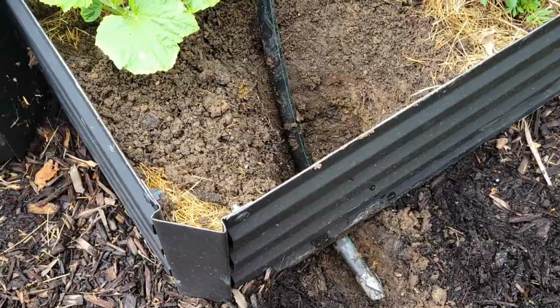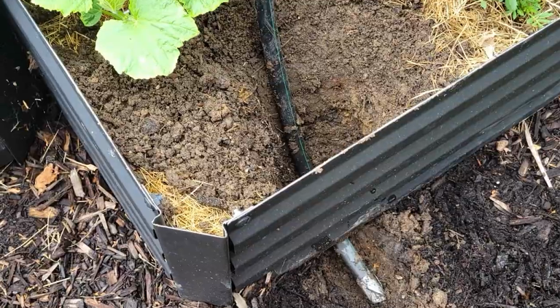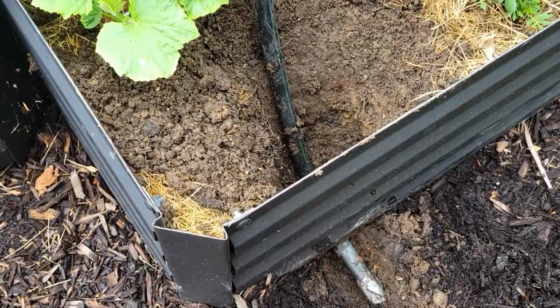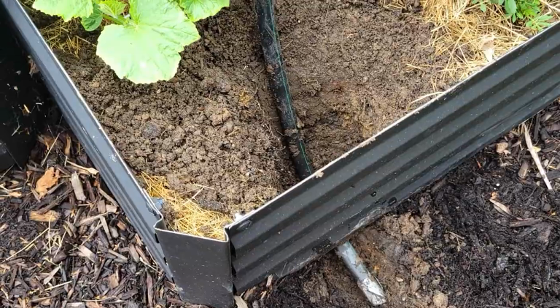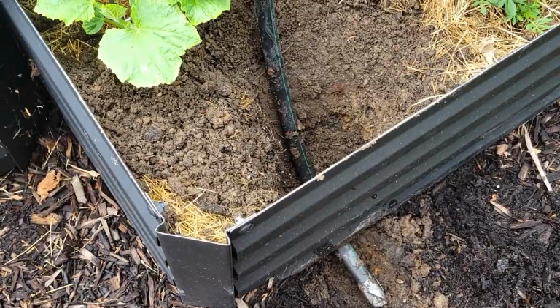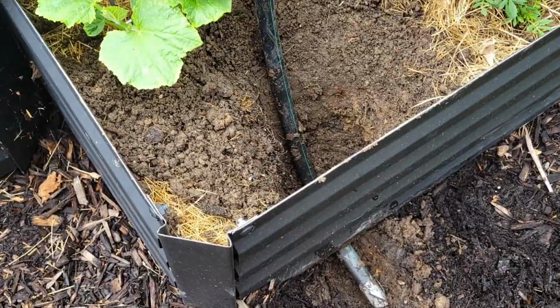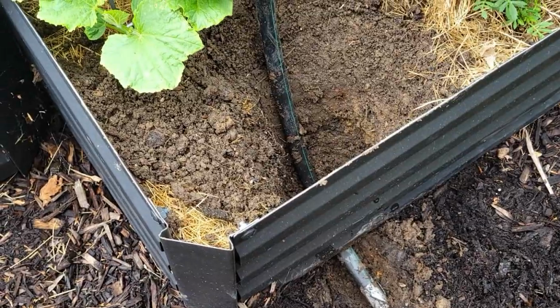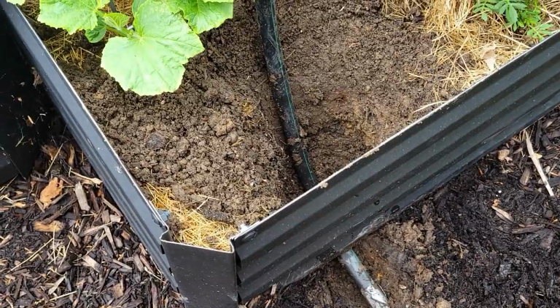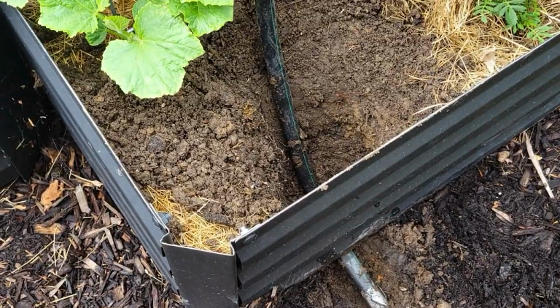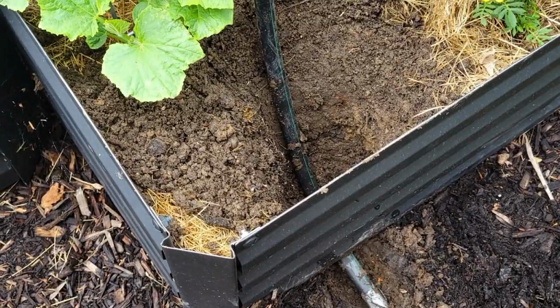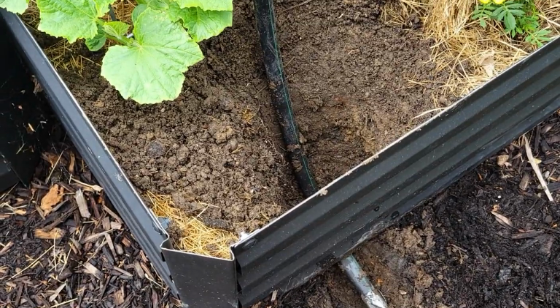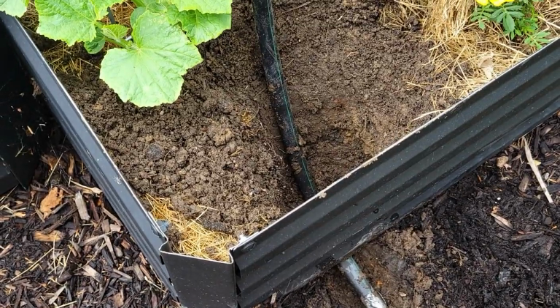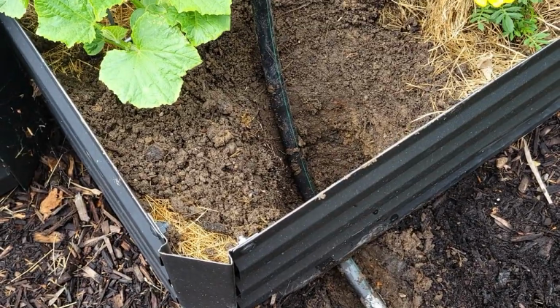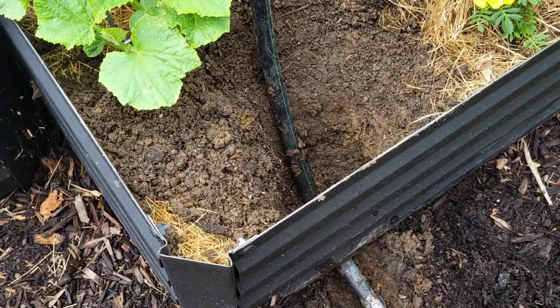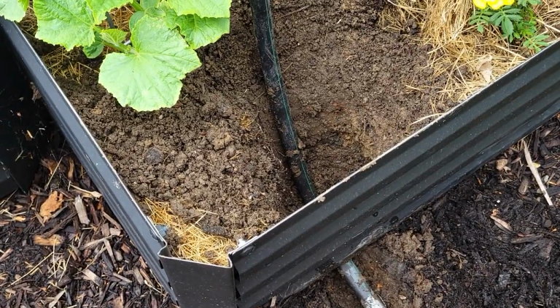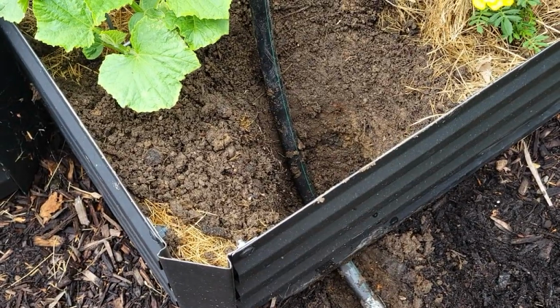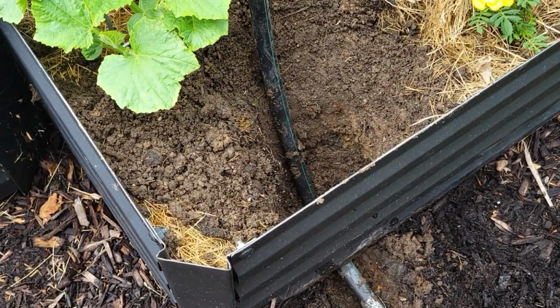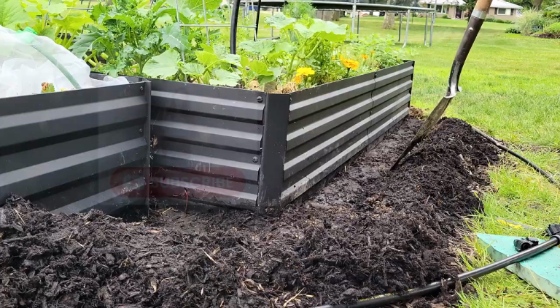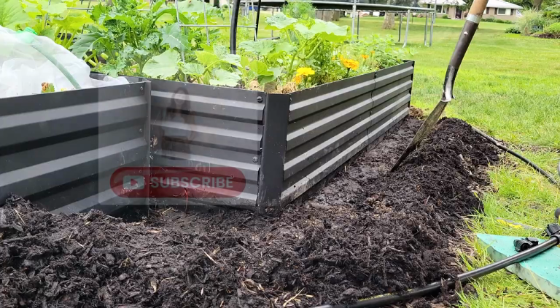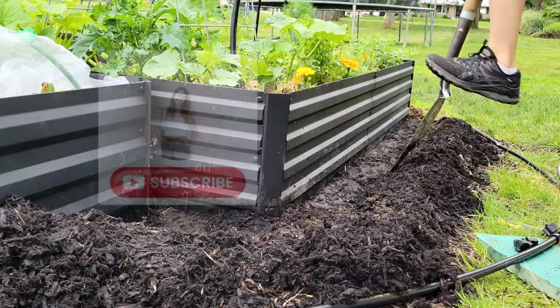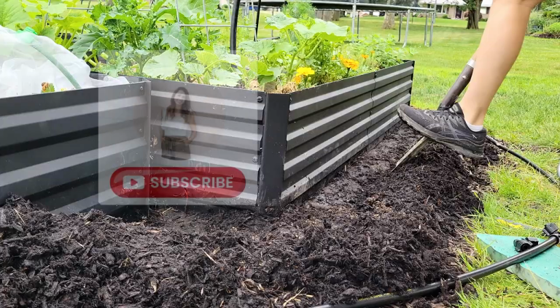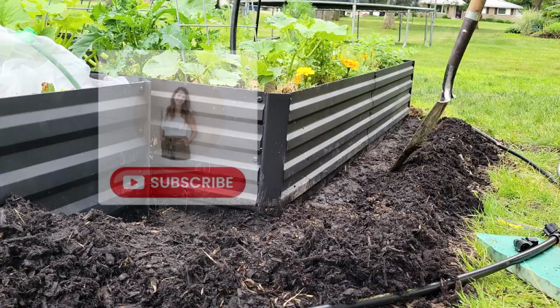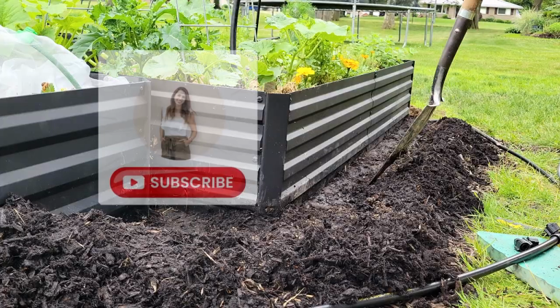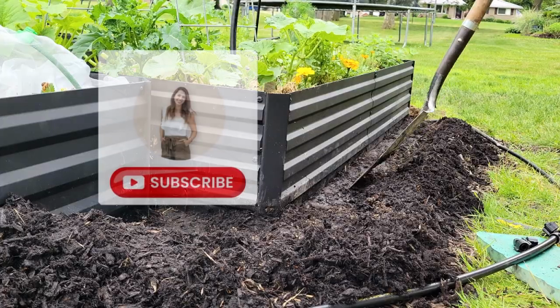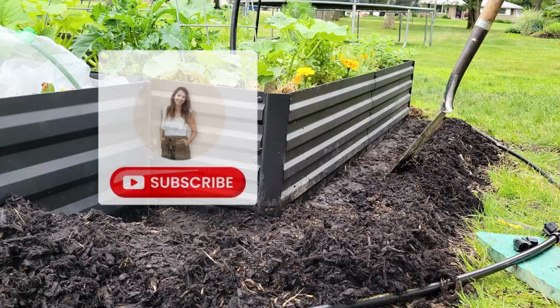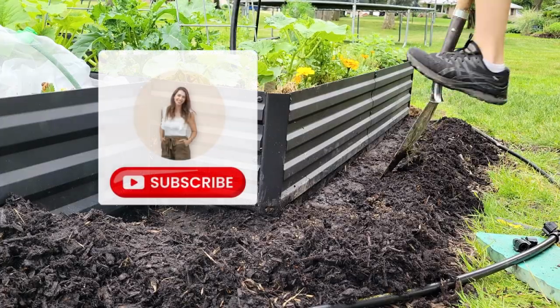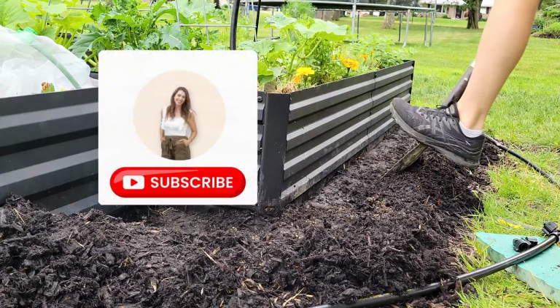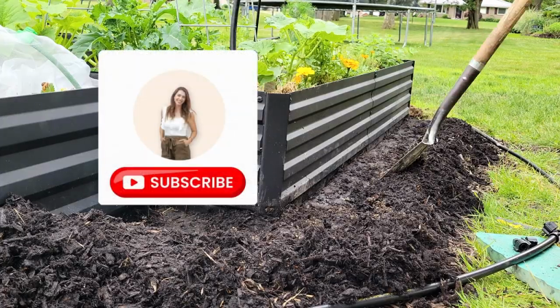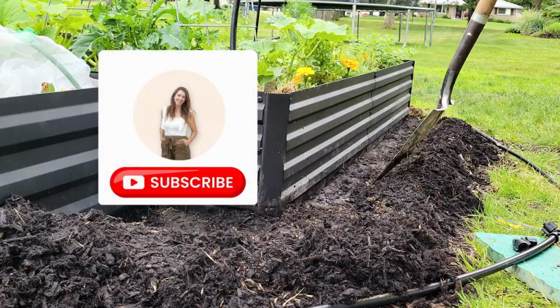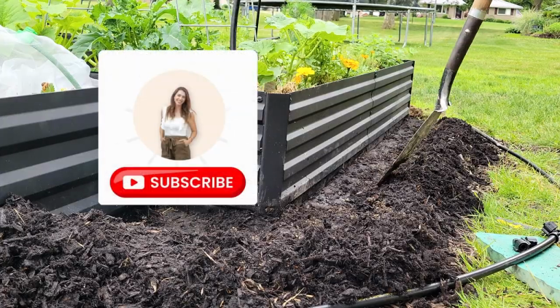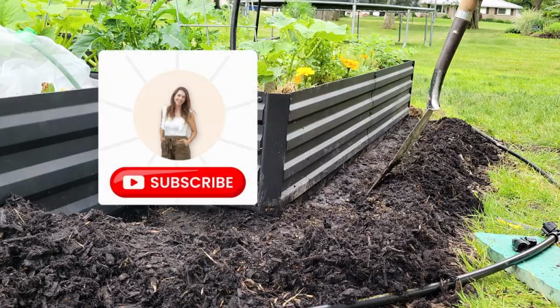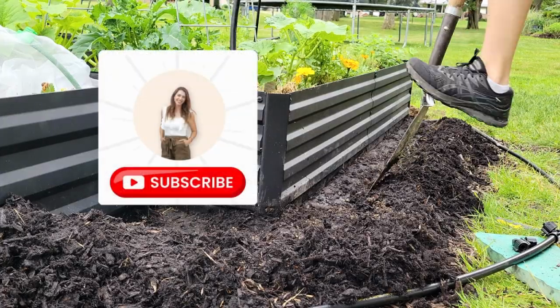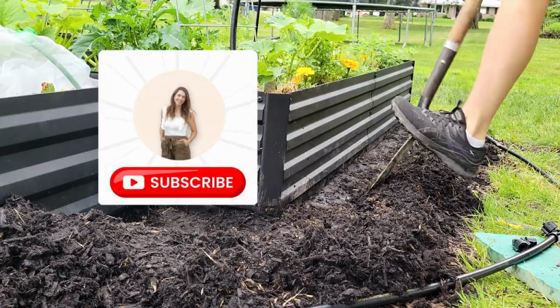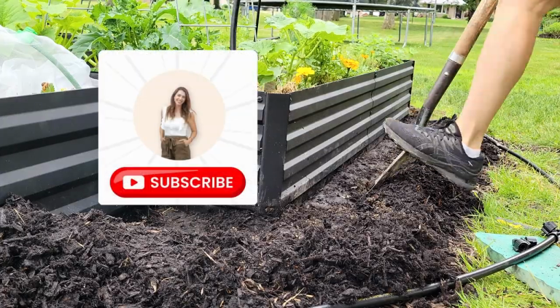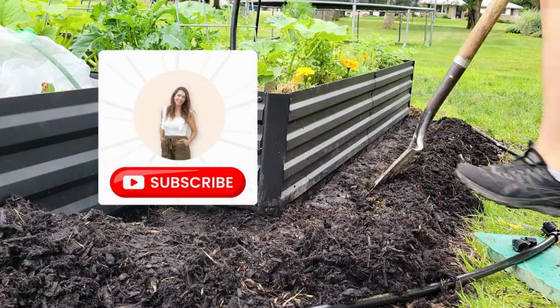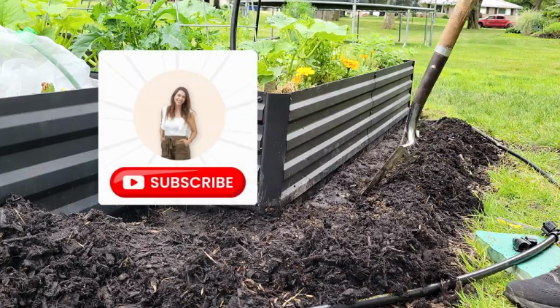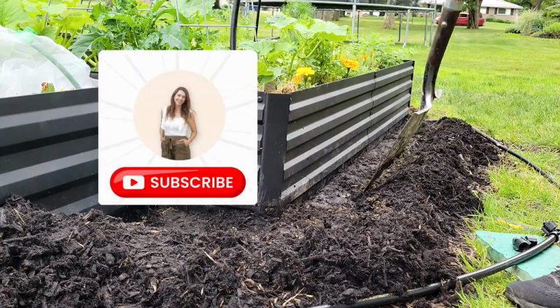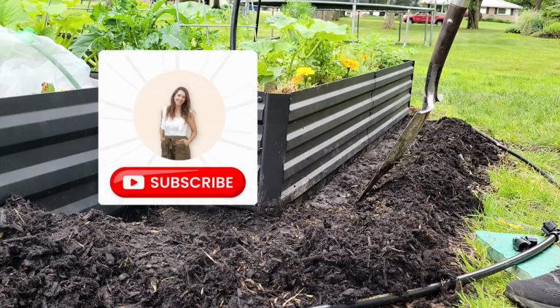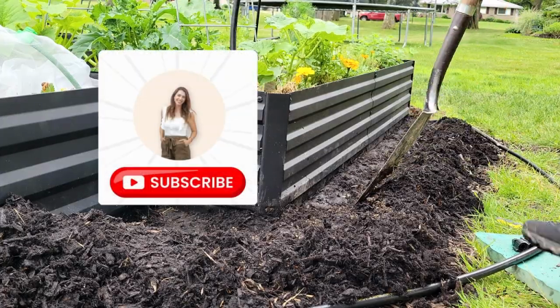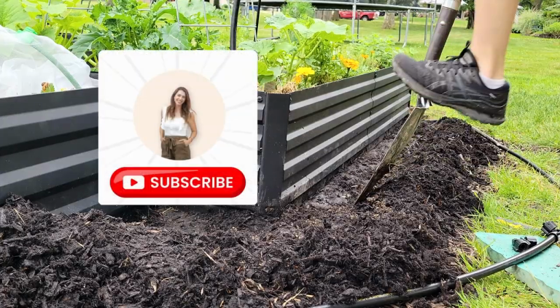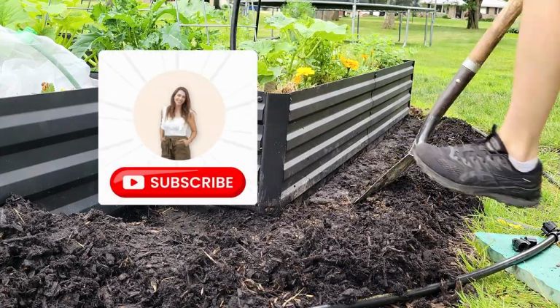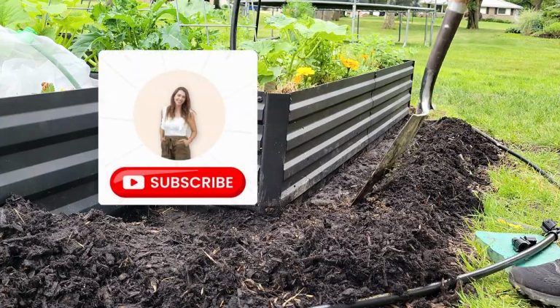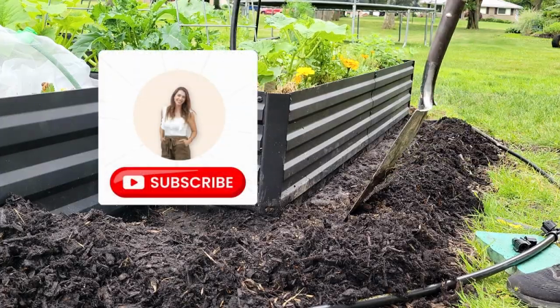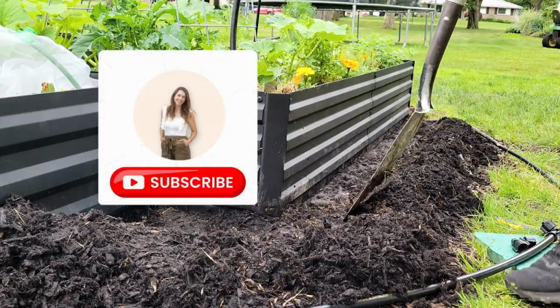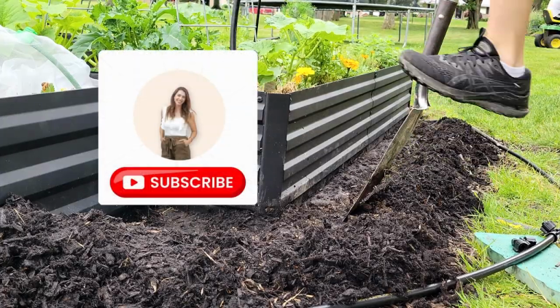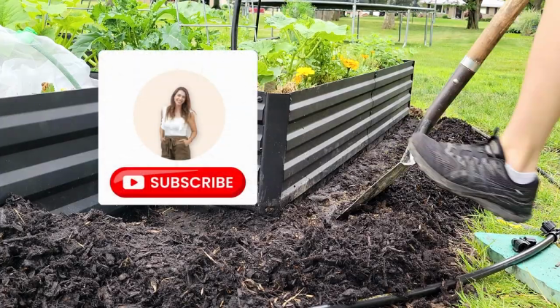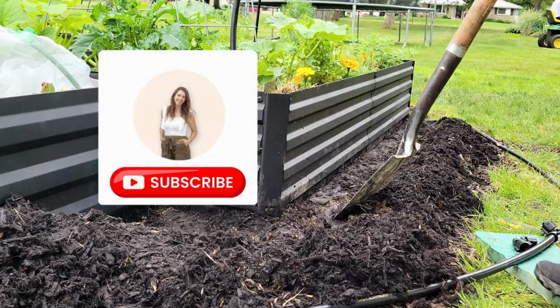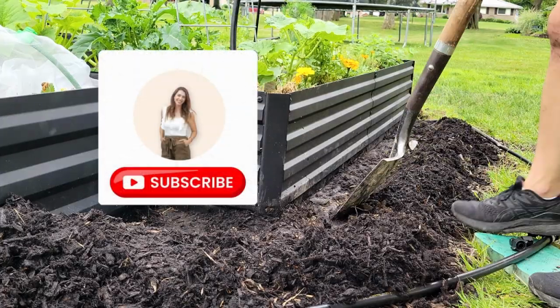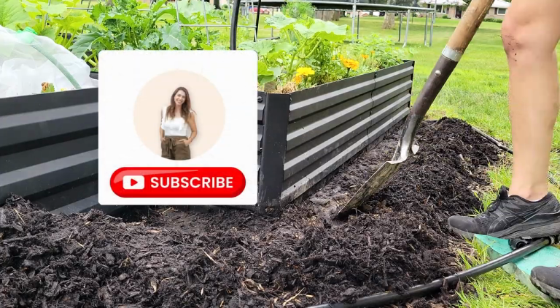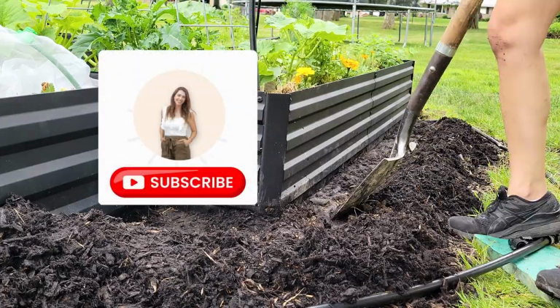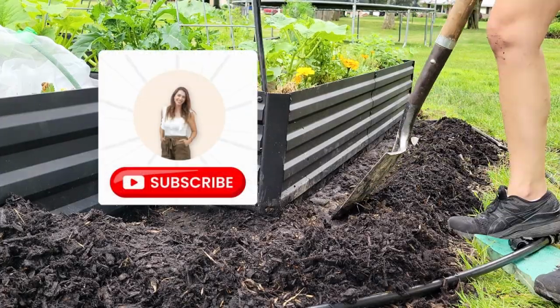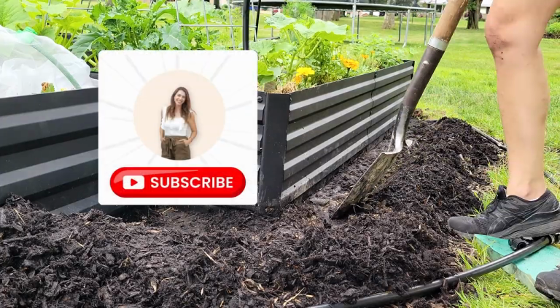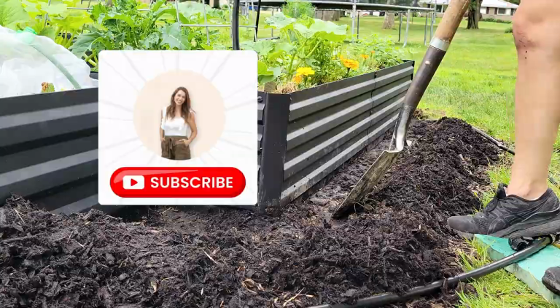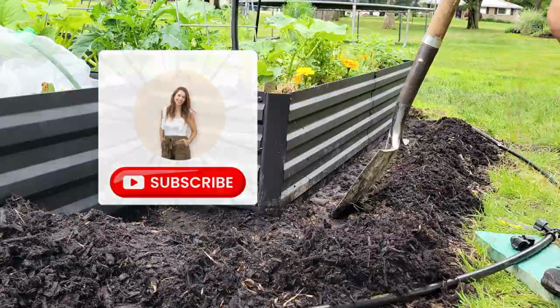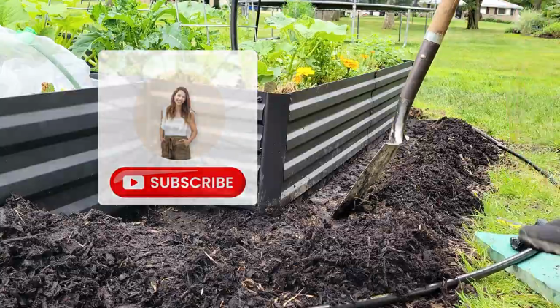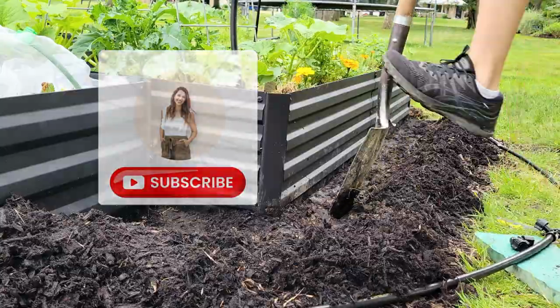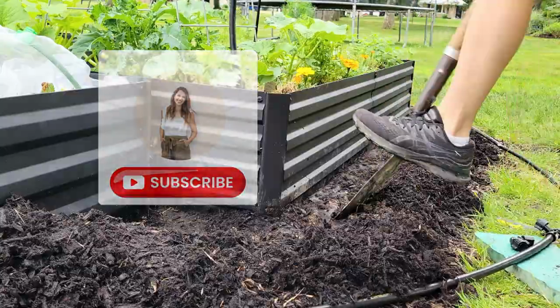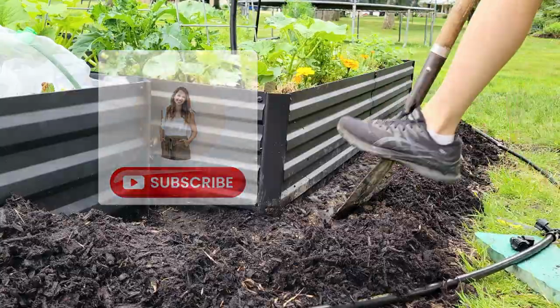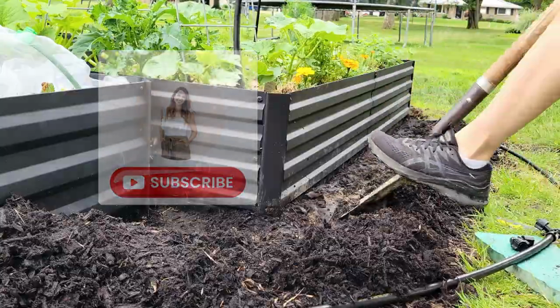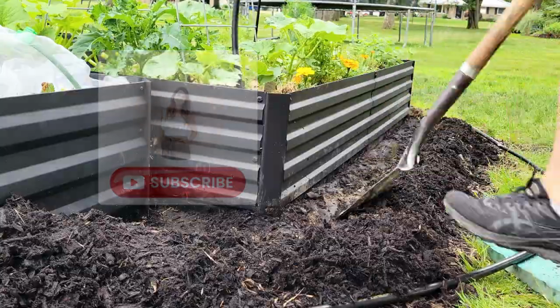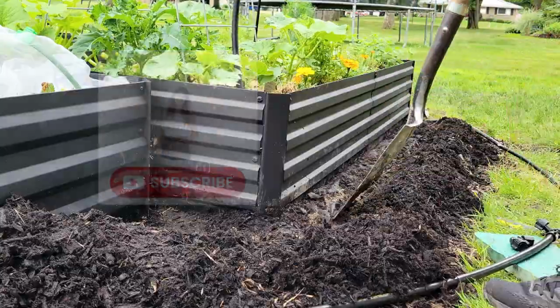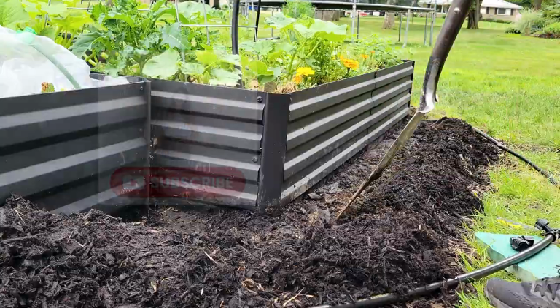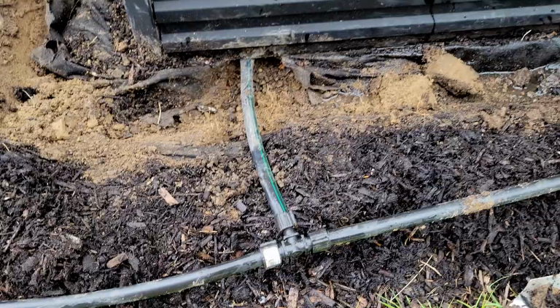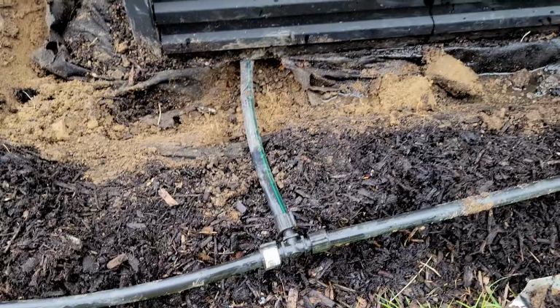If you're enjoying this, I'd love to have you come and join my channel community where I share all kinds of home and gardening projects.